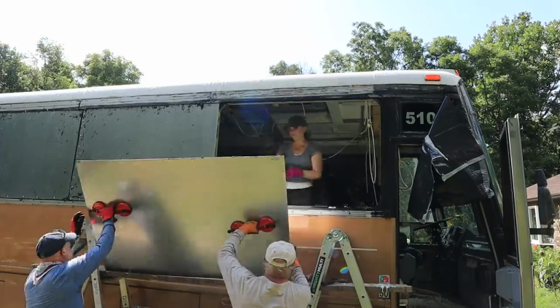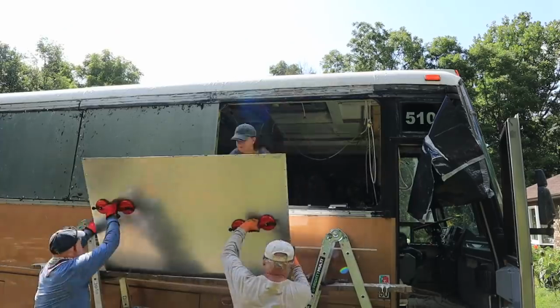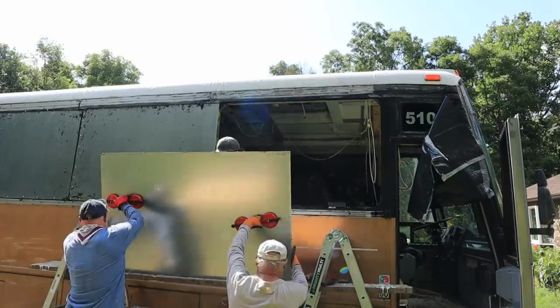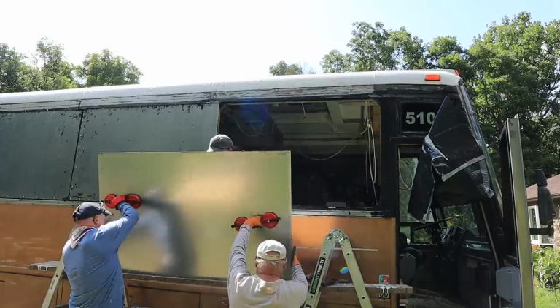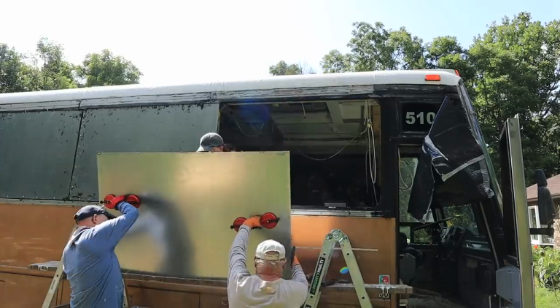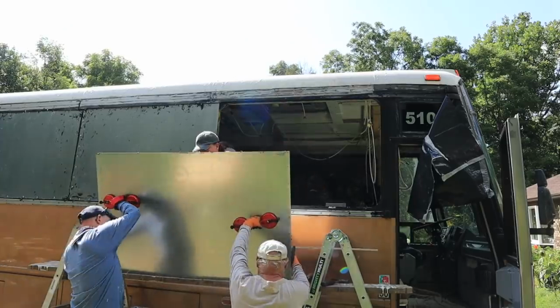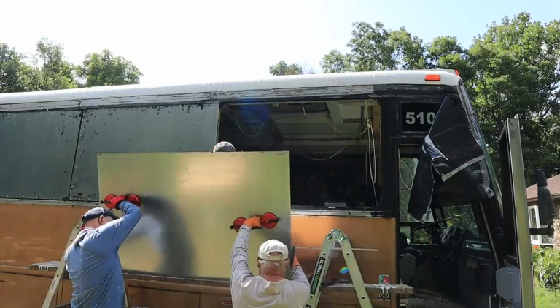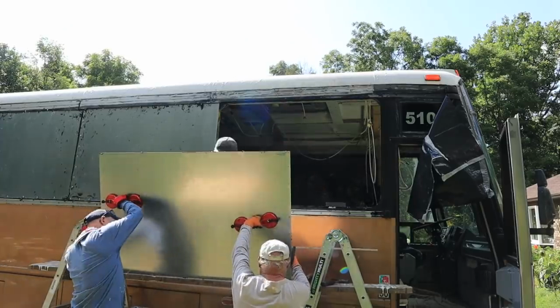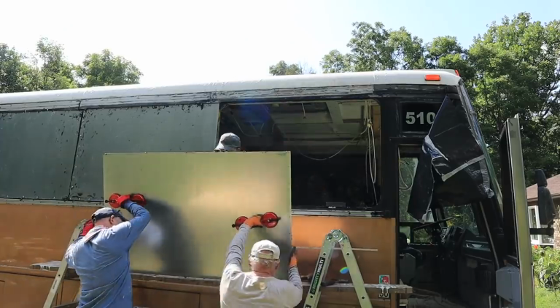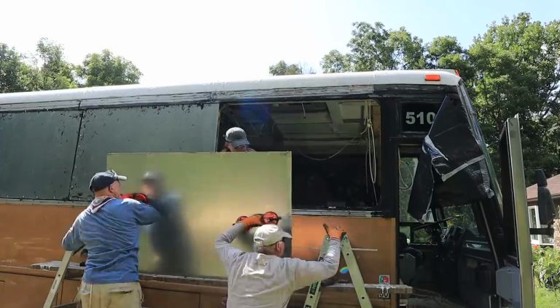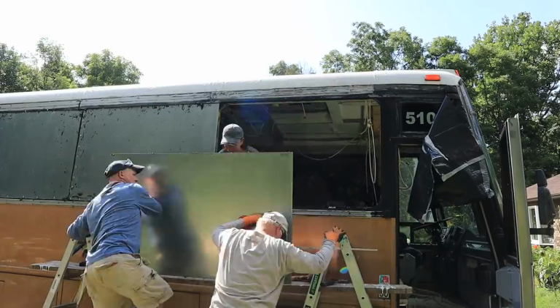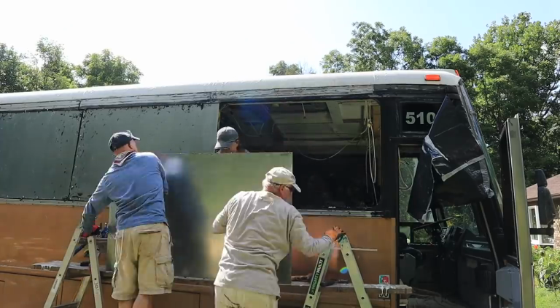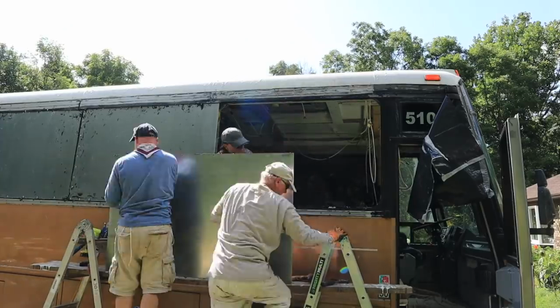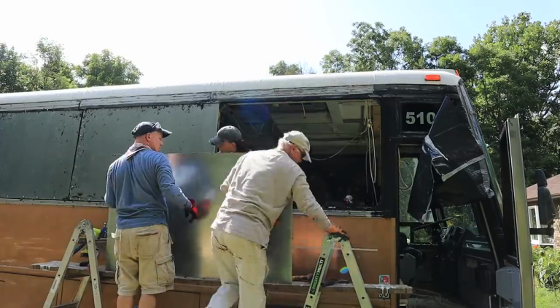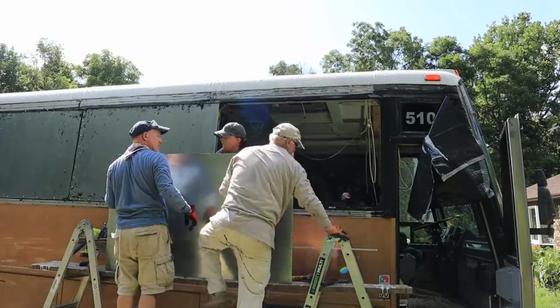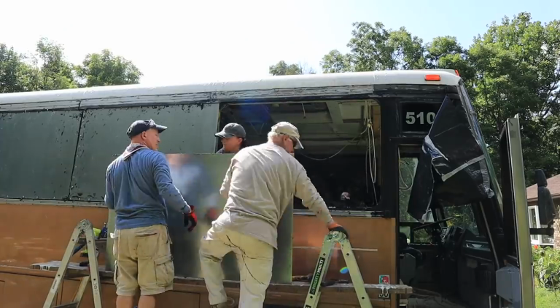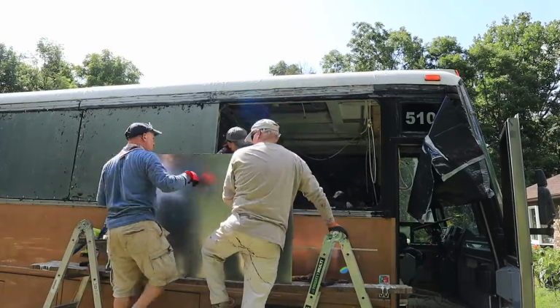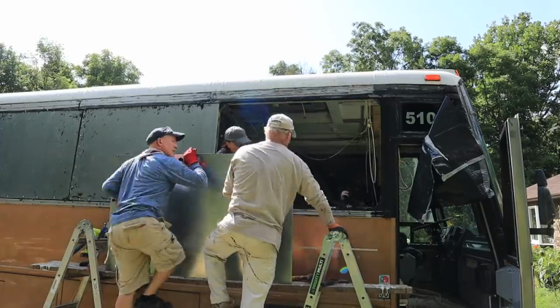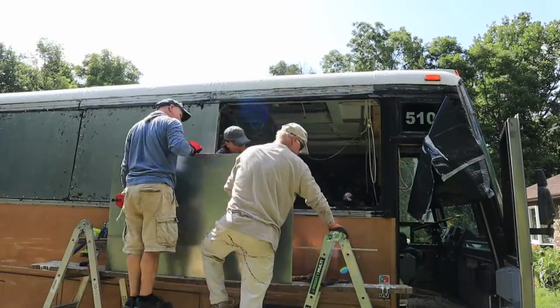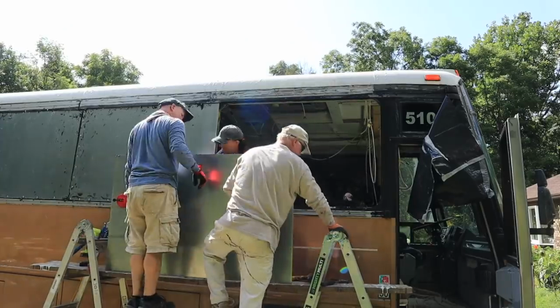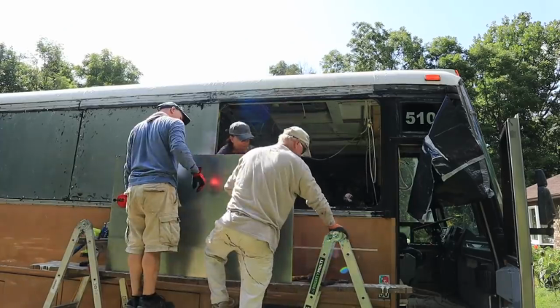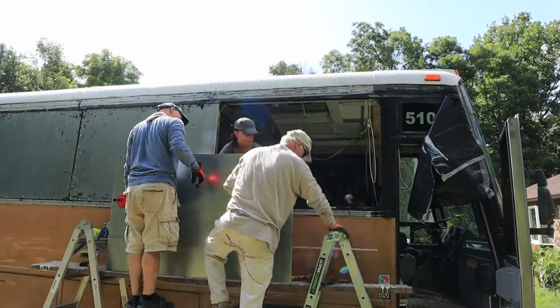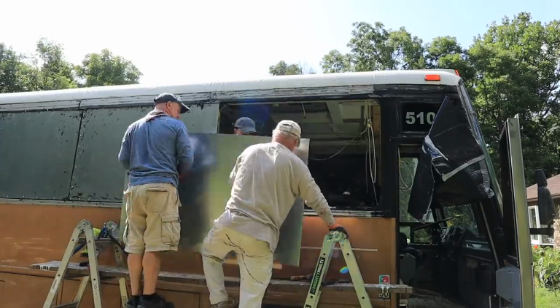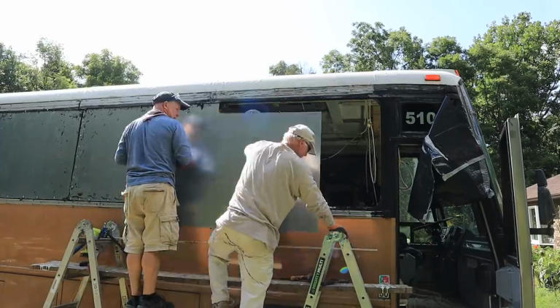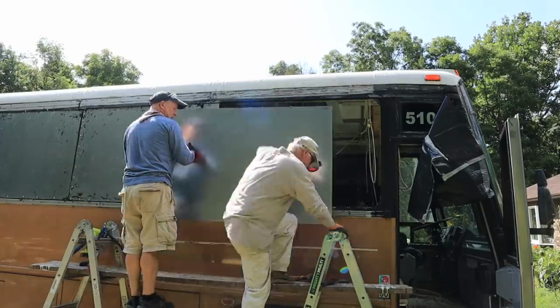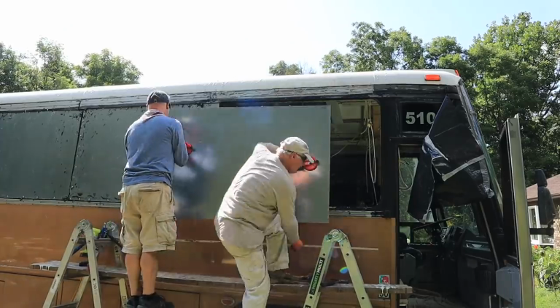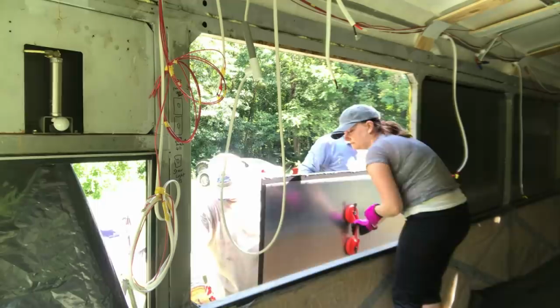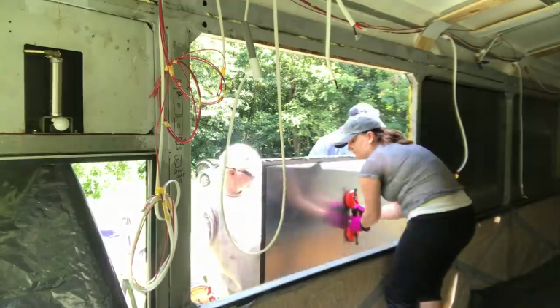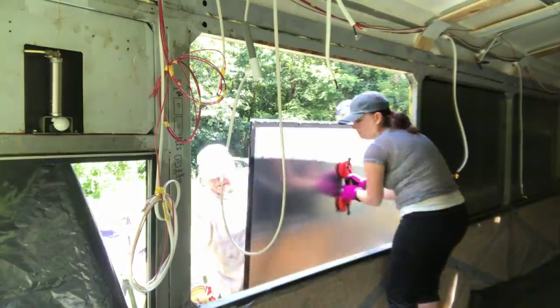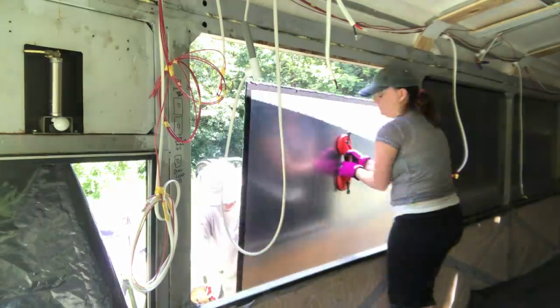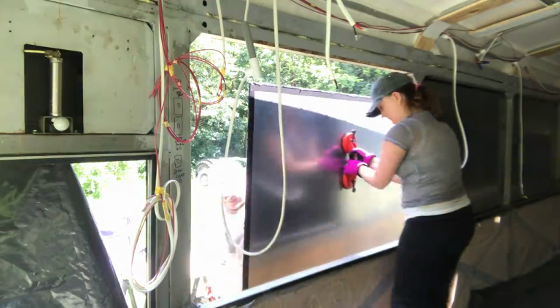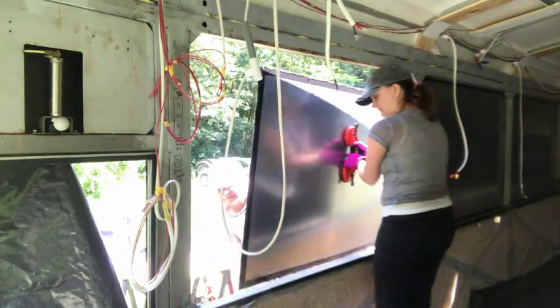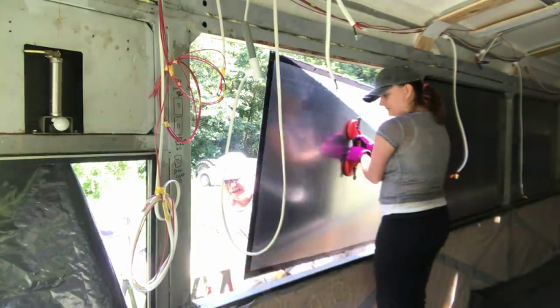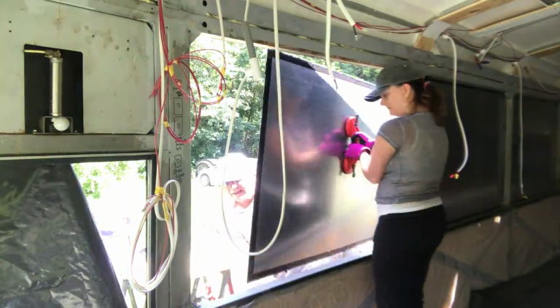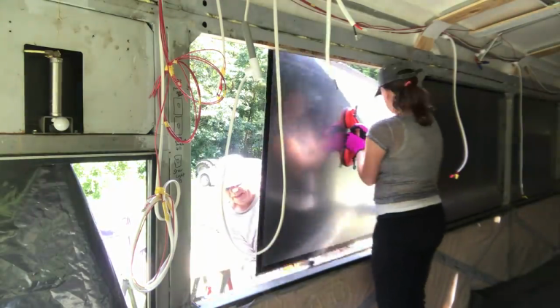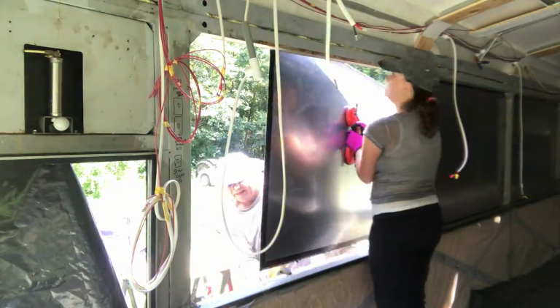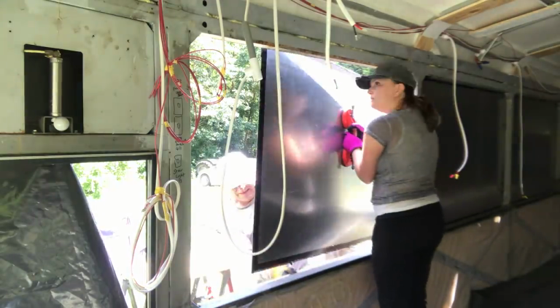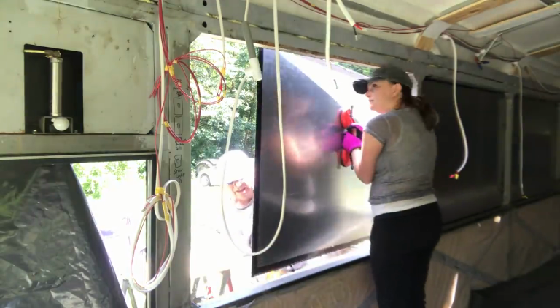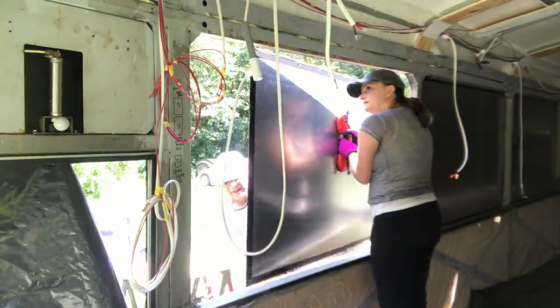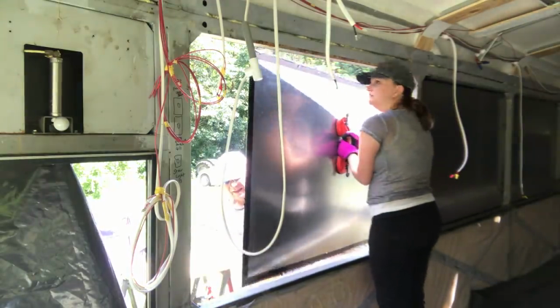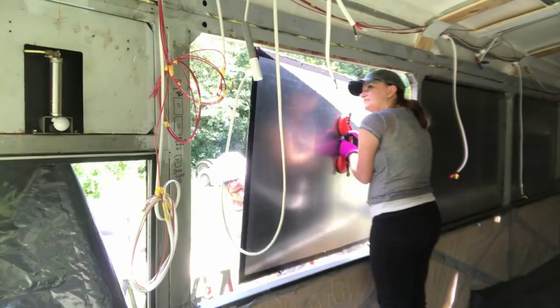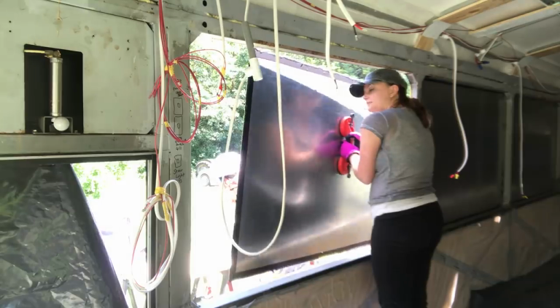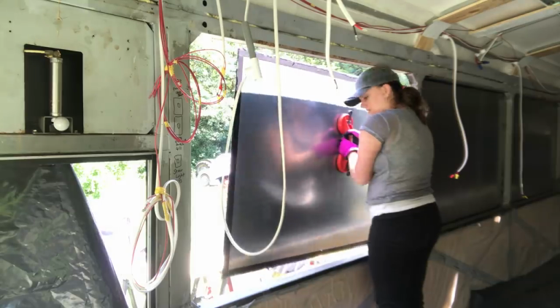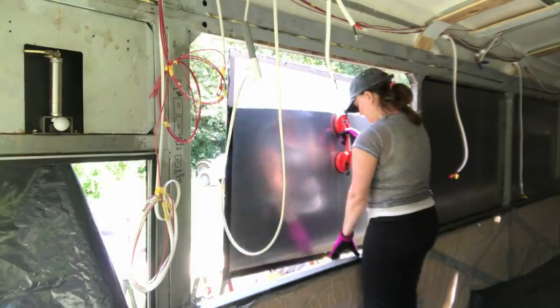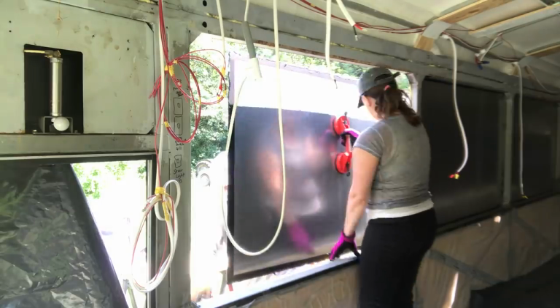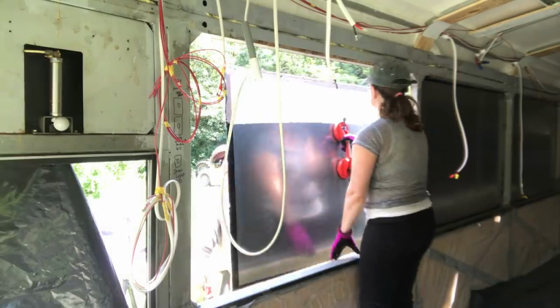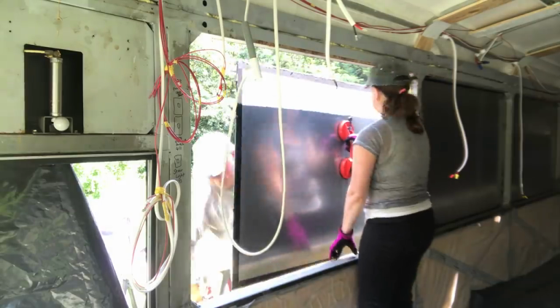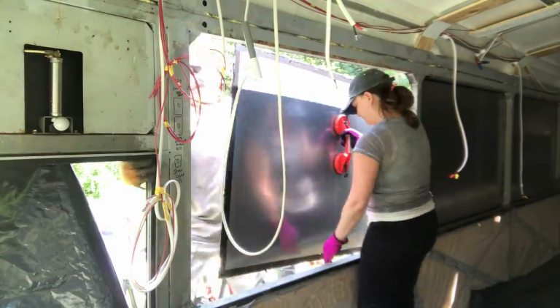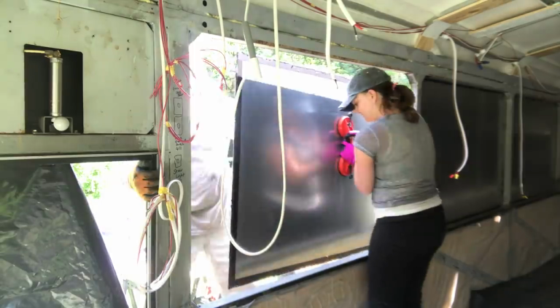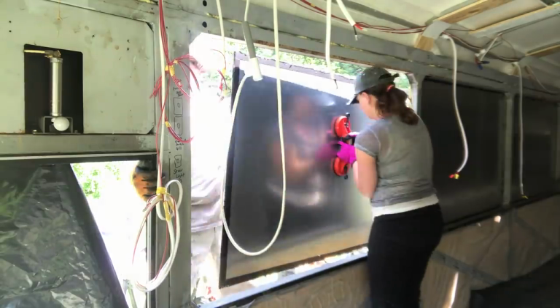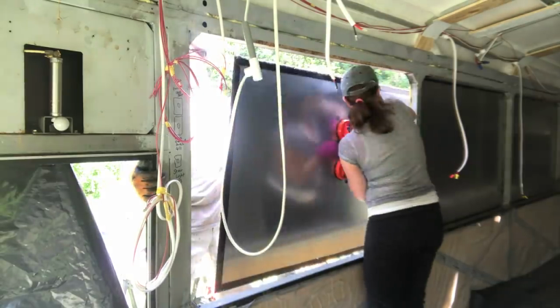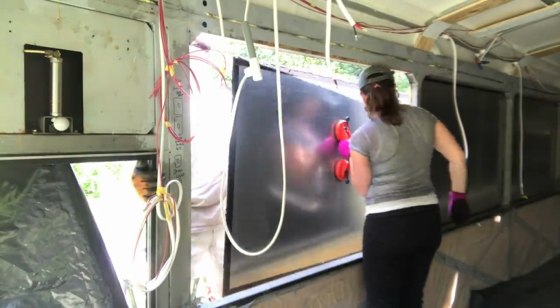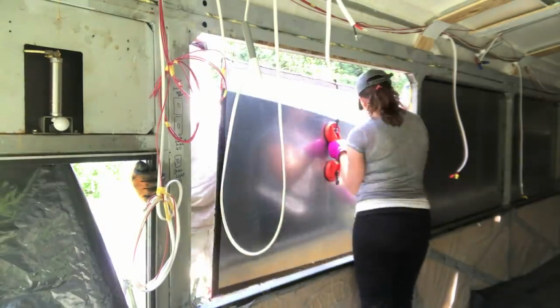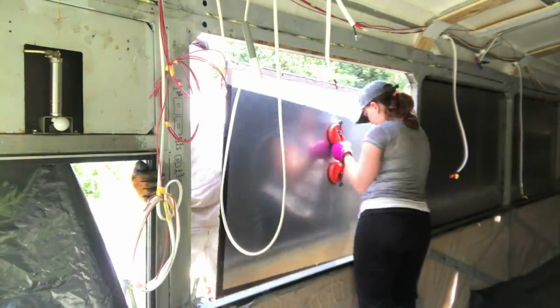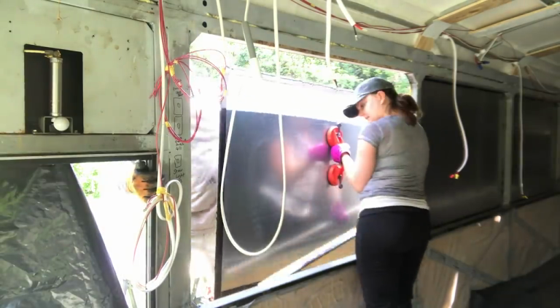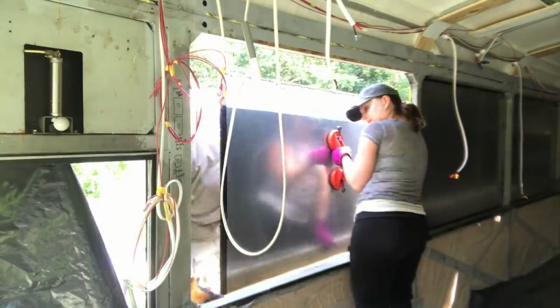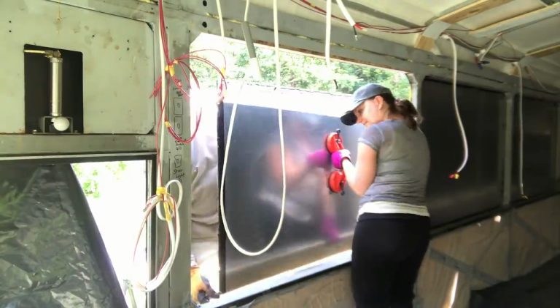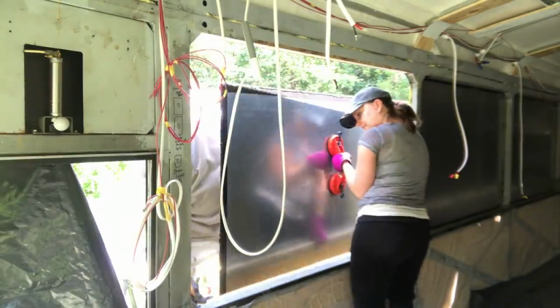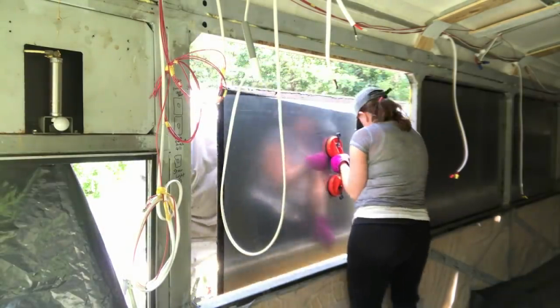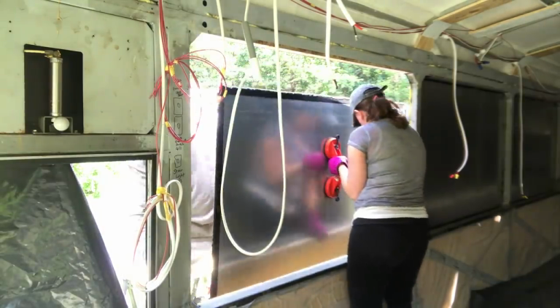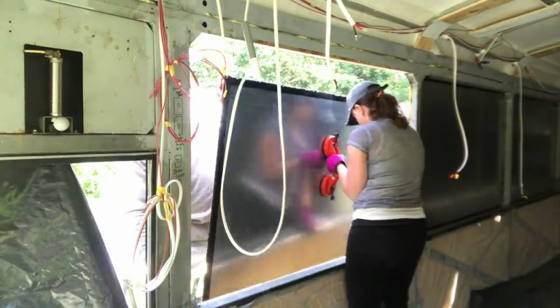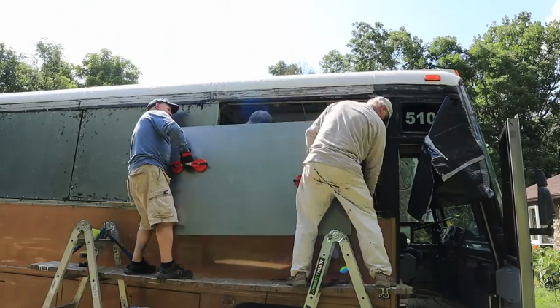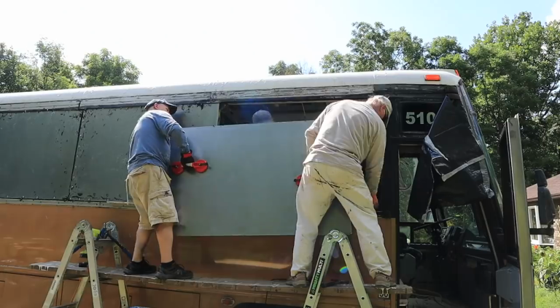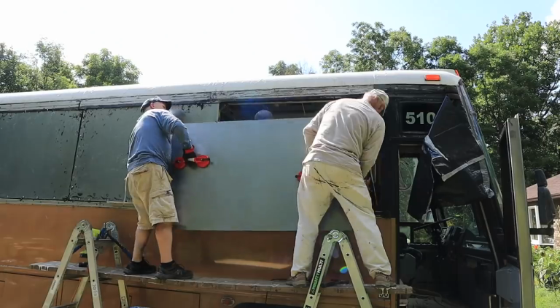We purposefully put our sheet metal in from the back to the front with an overlap to work with the bus's aerodynamics.